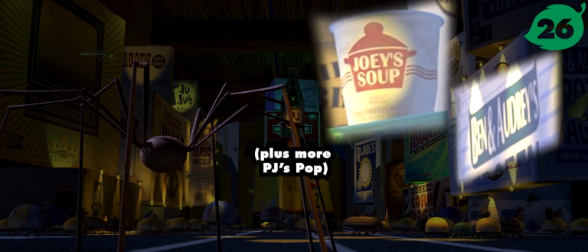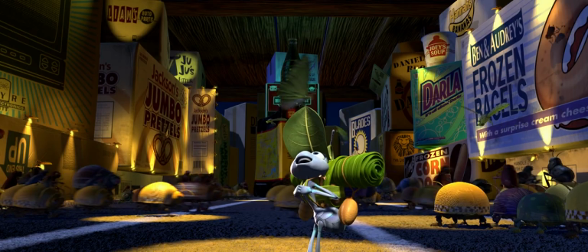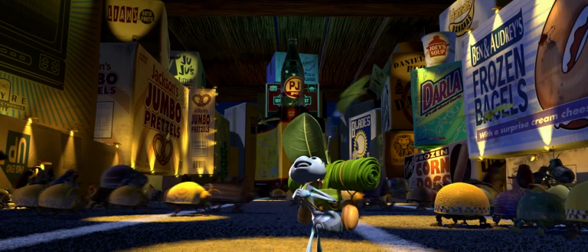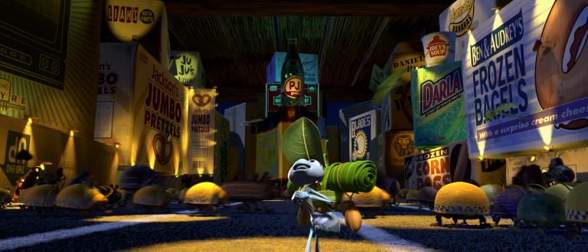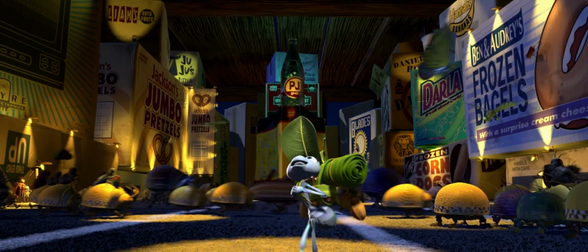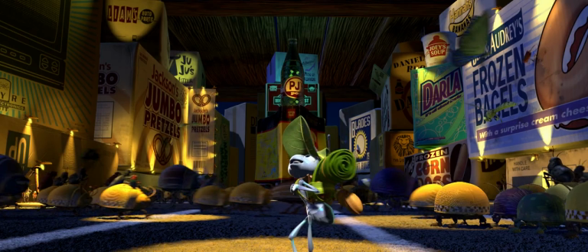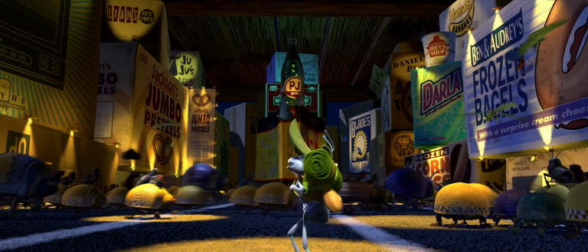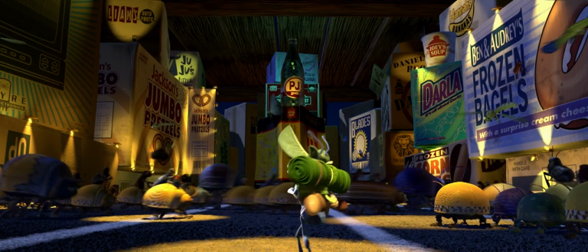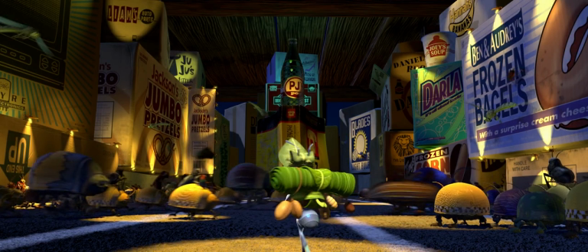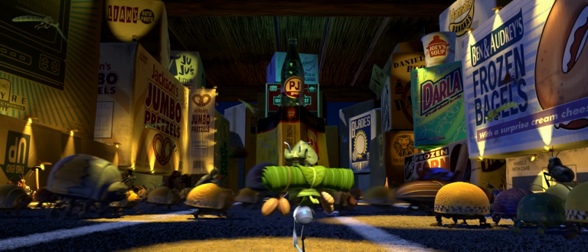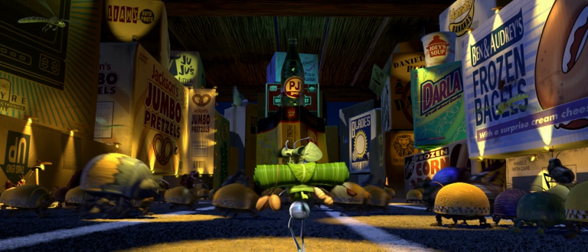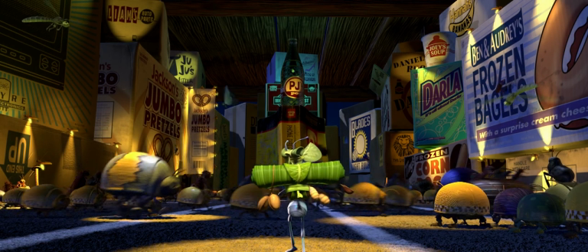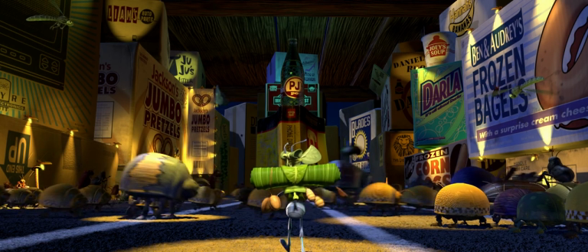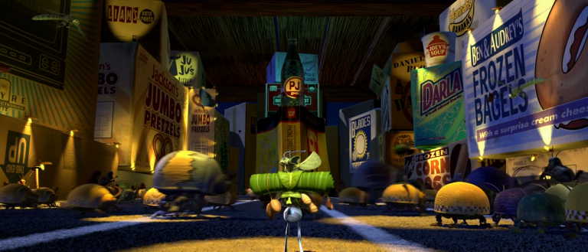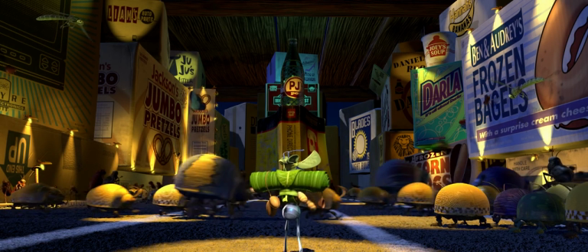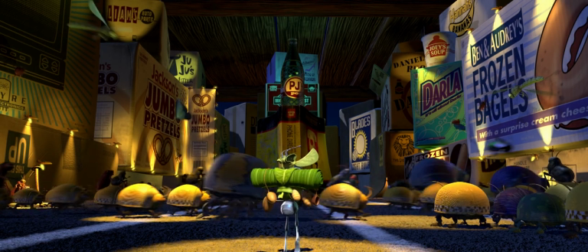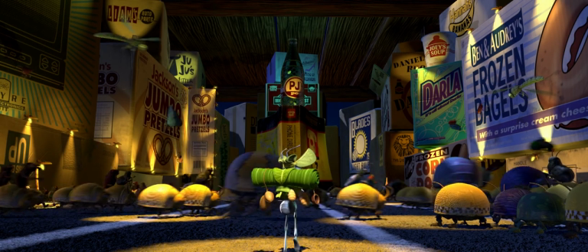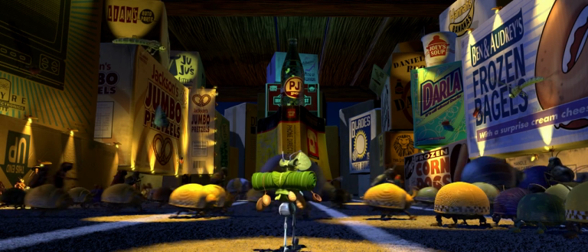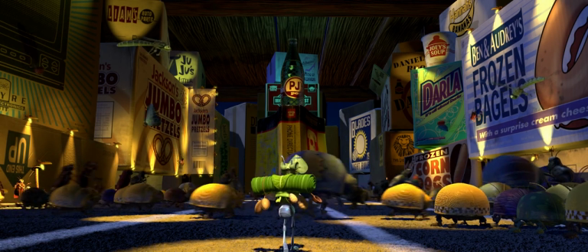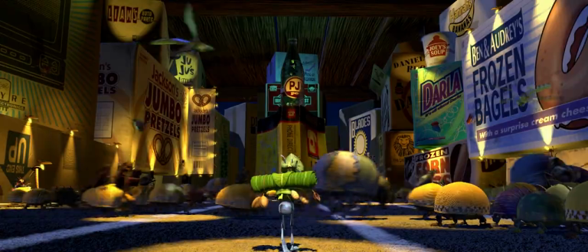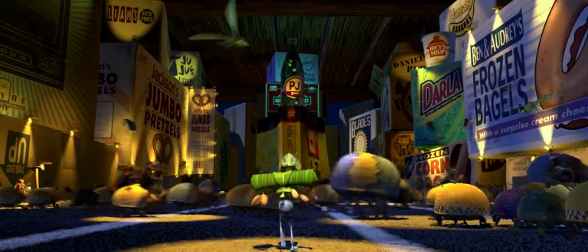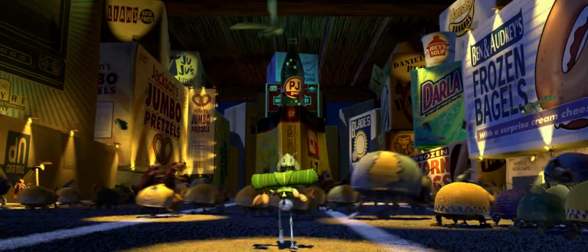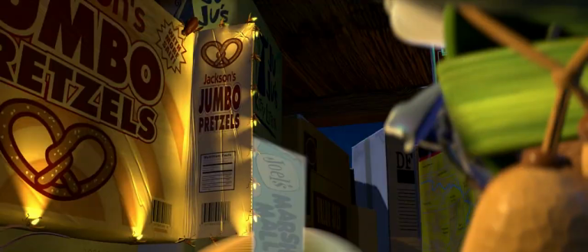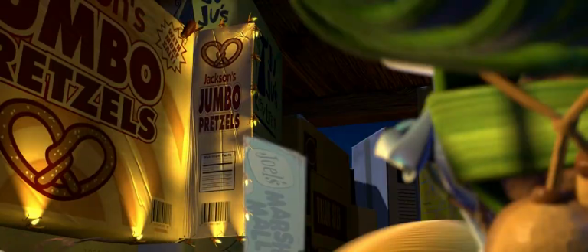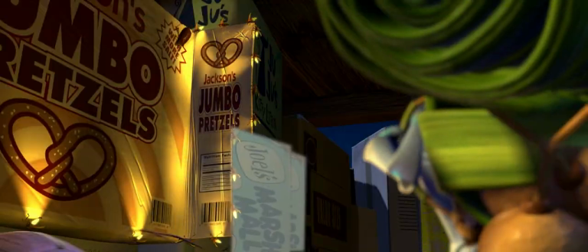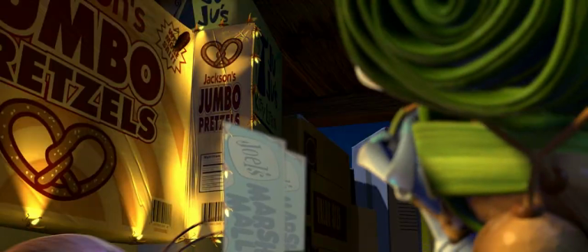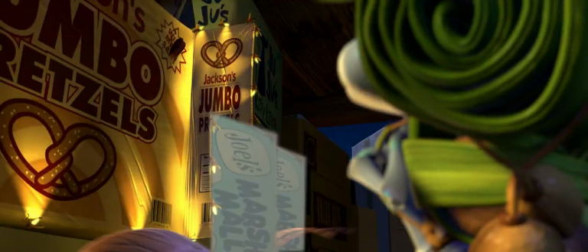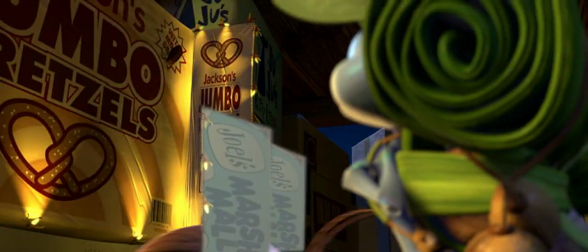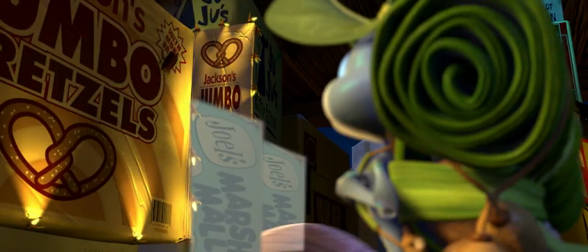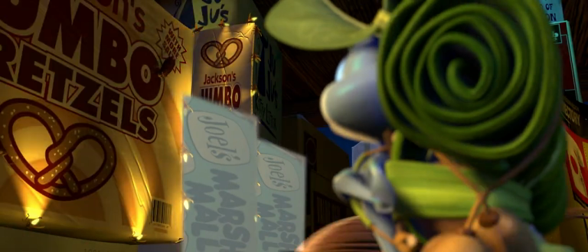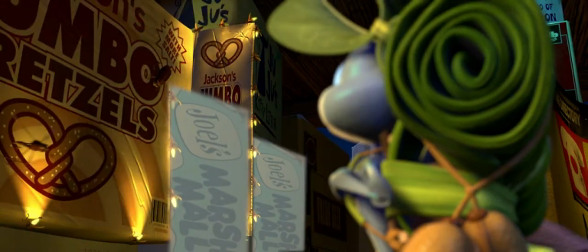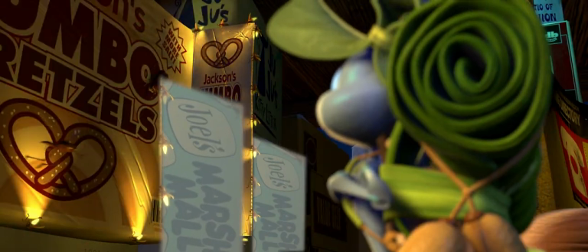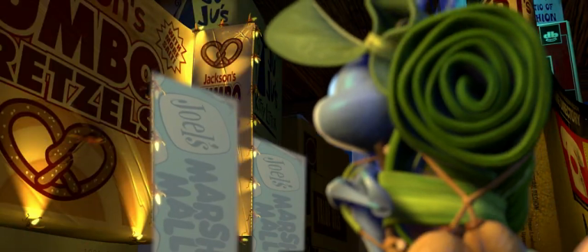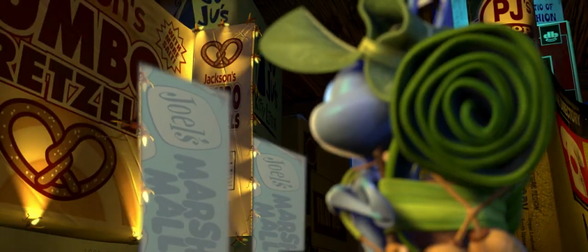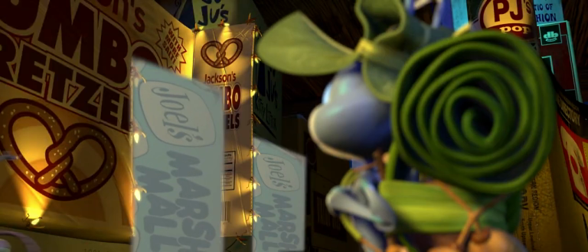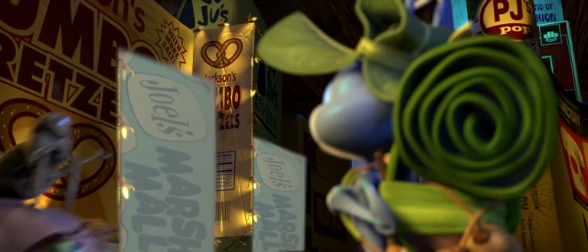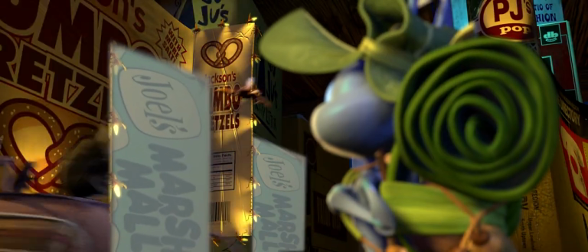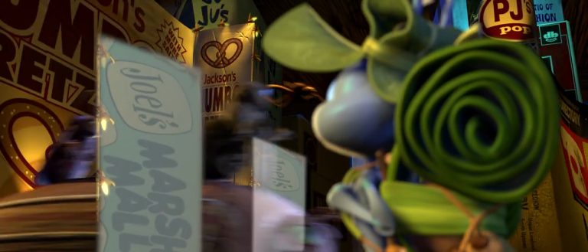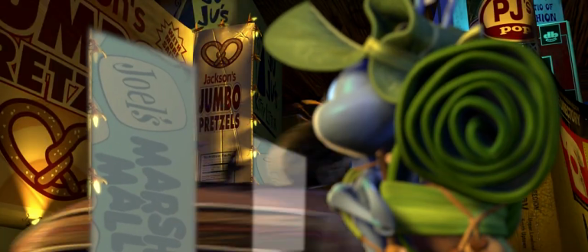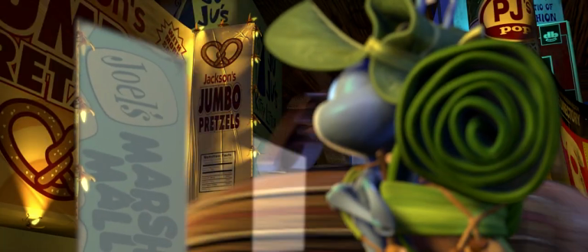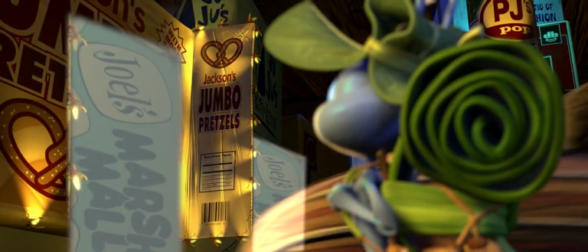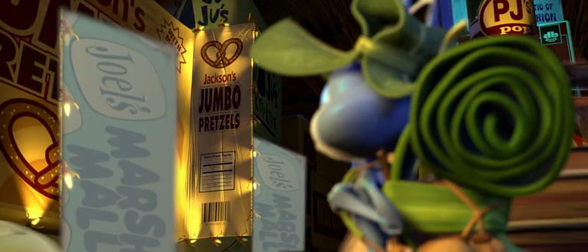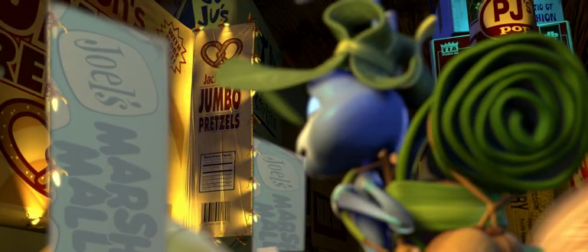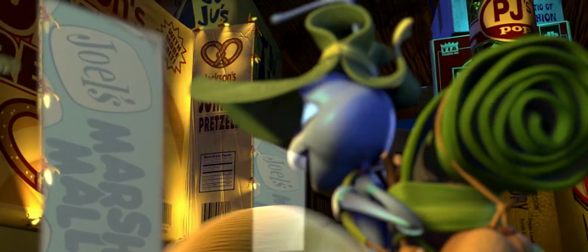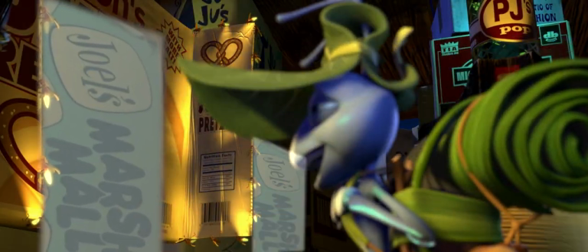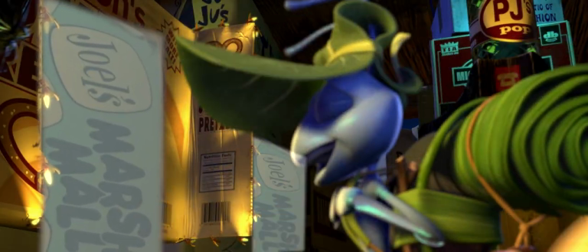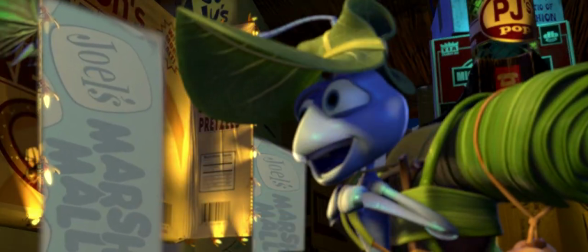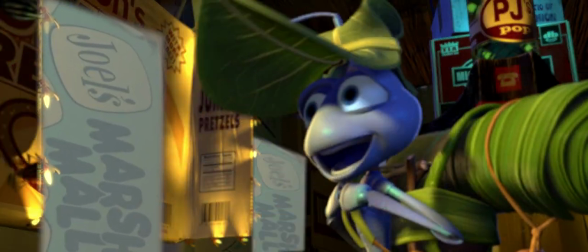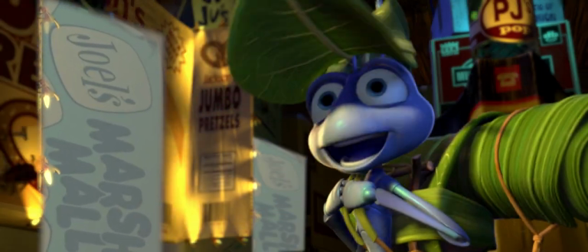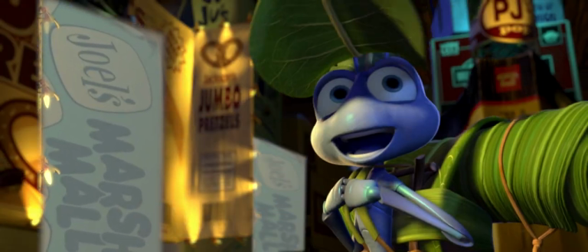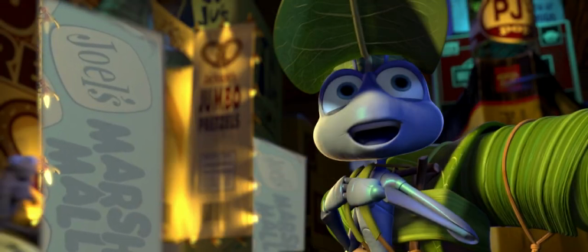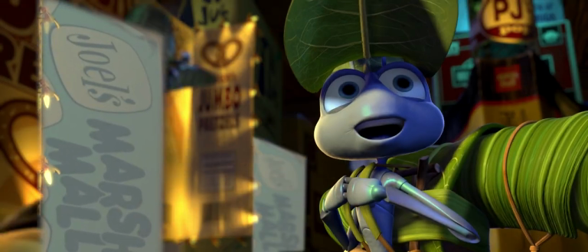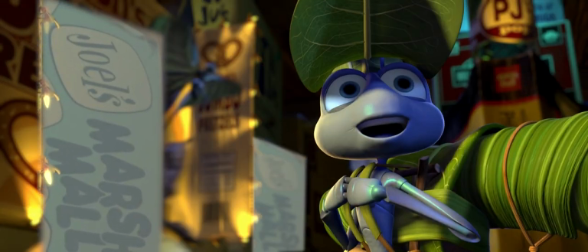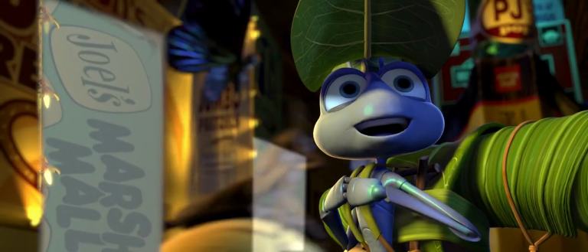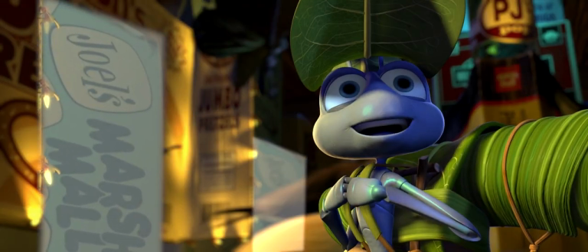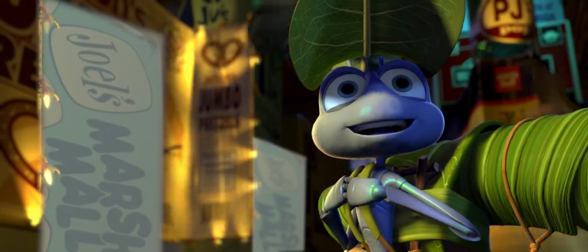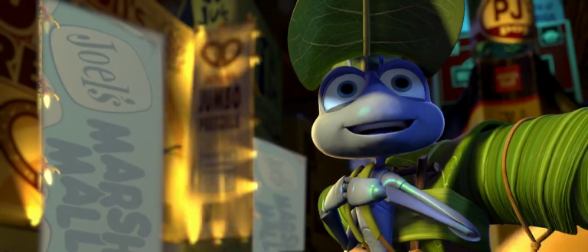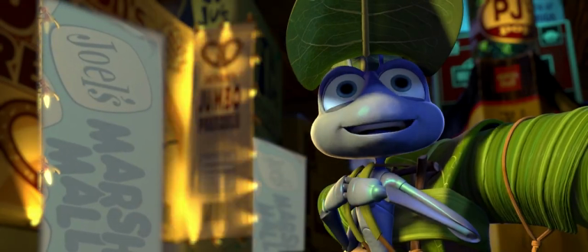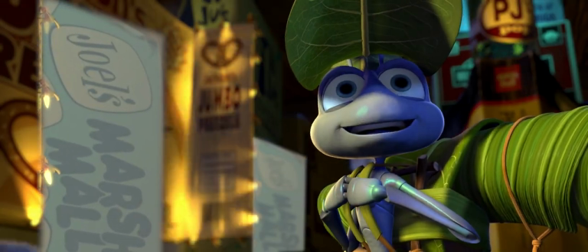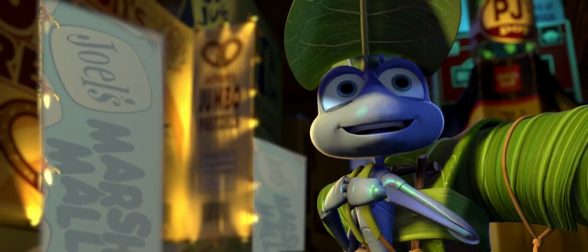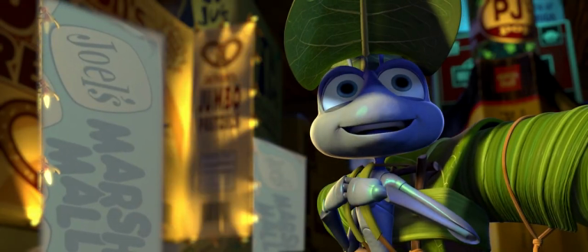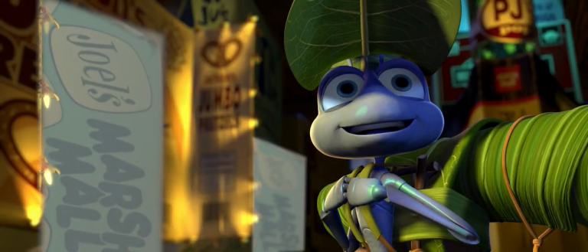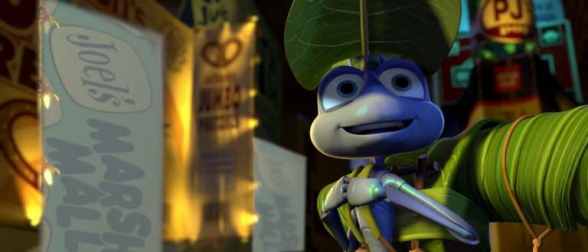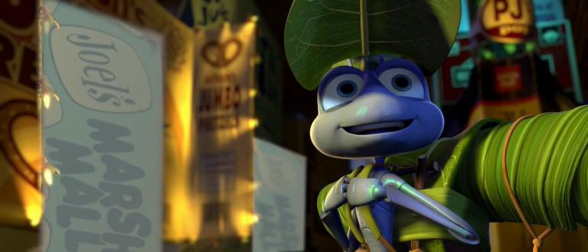The only box I can't connect to a member of staff is Joel's marshmallows. Leave a comment if you have any idea who this could be referring to.